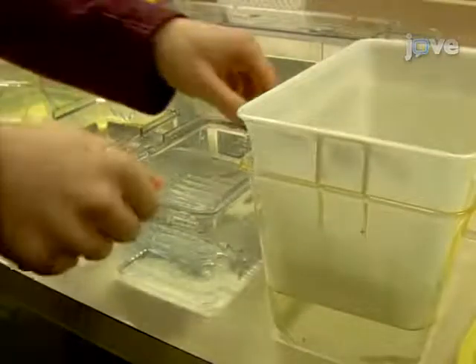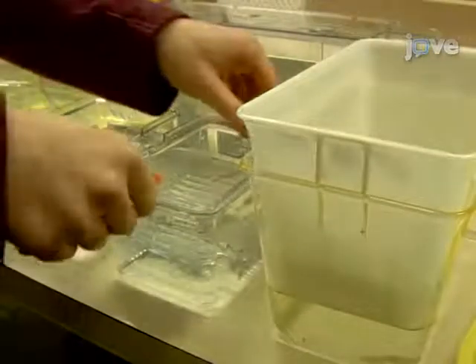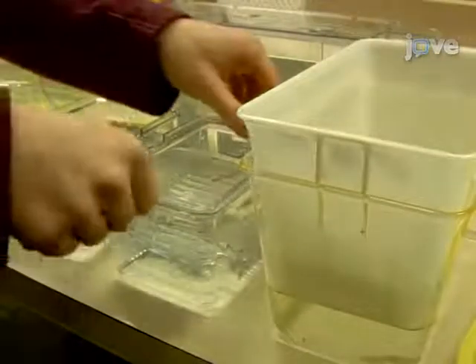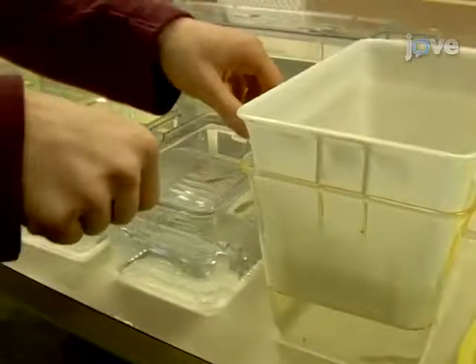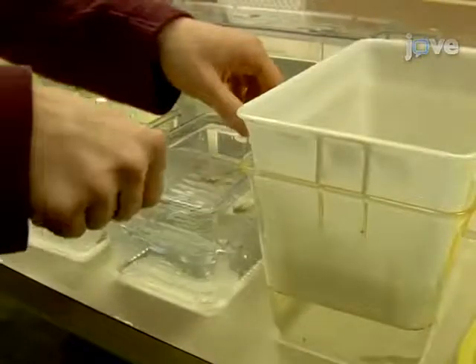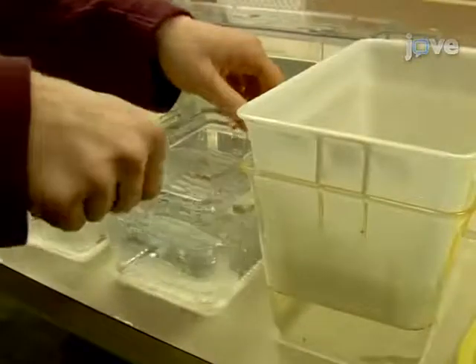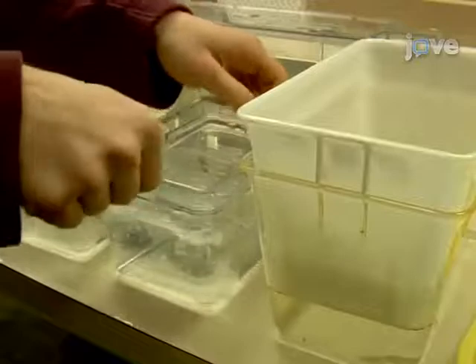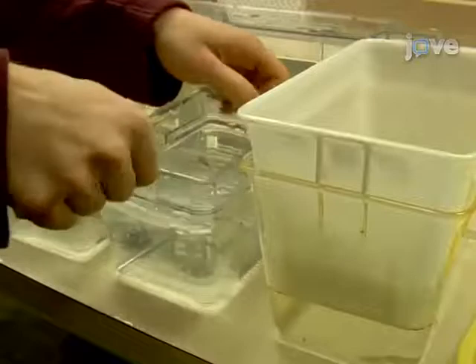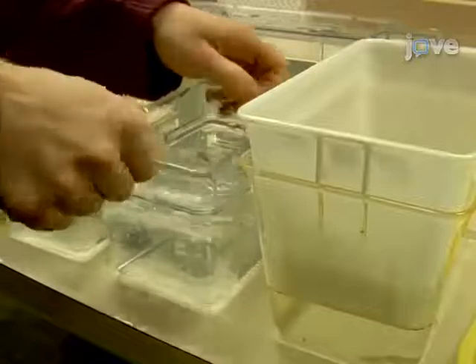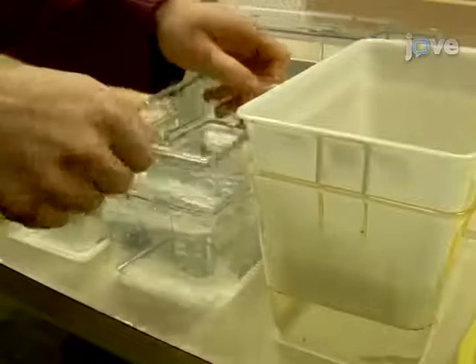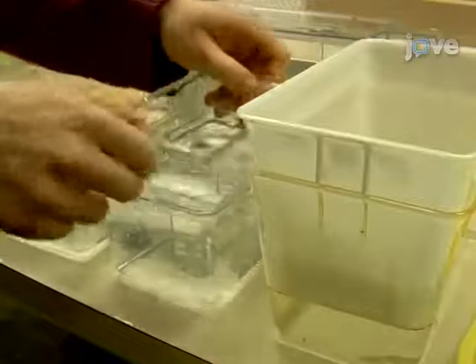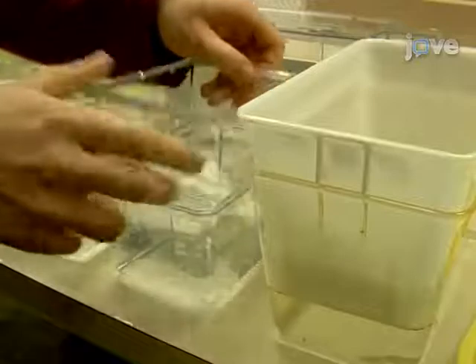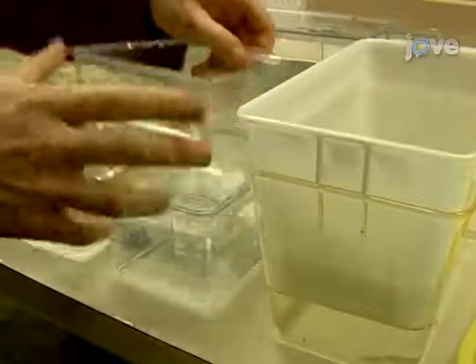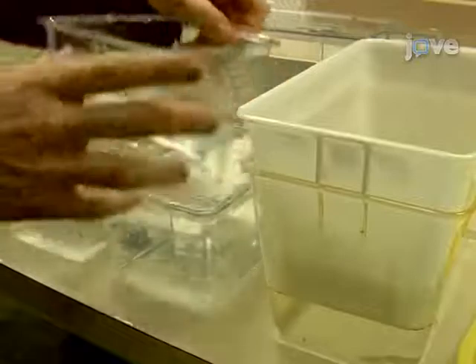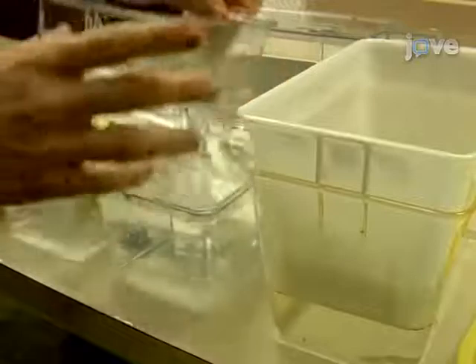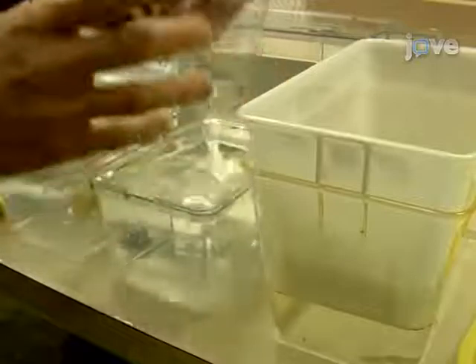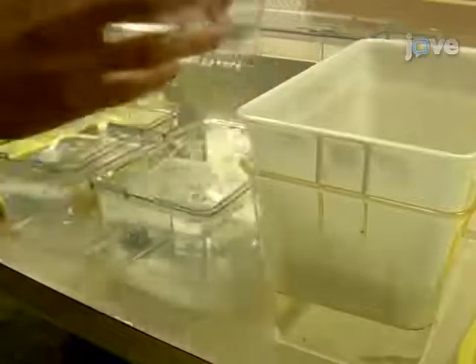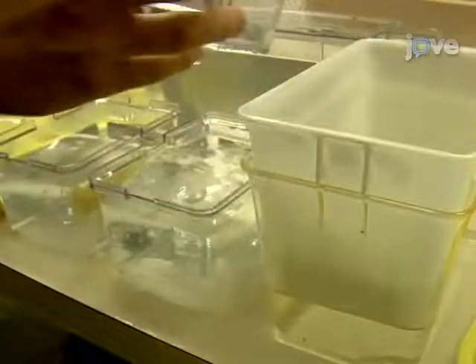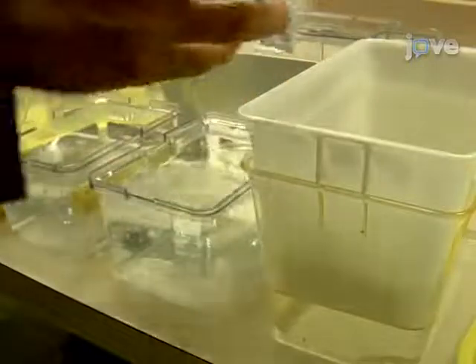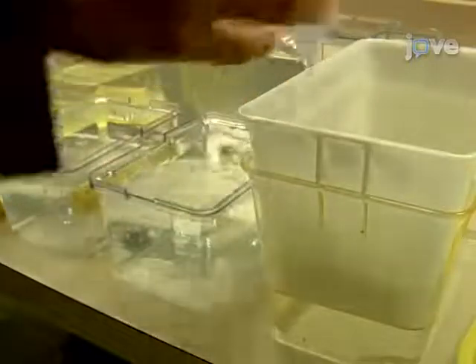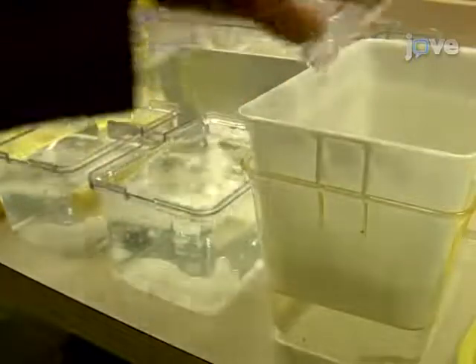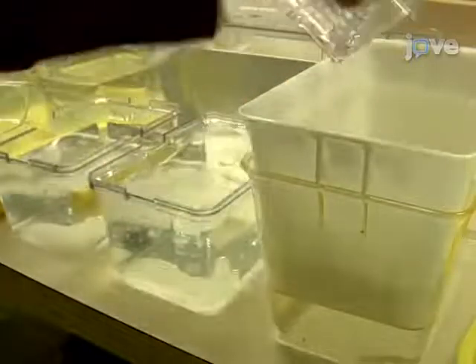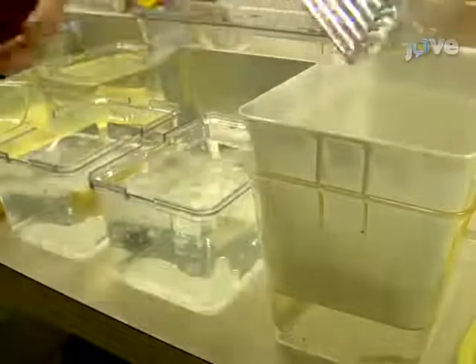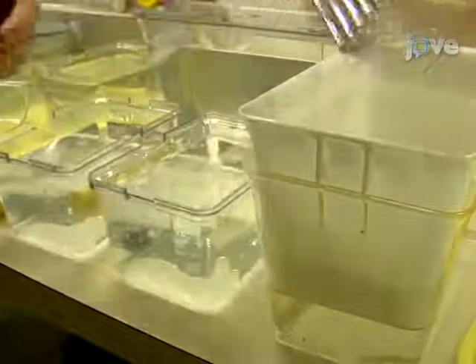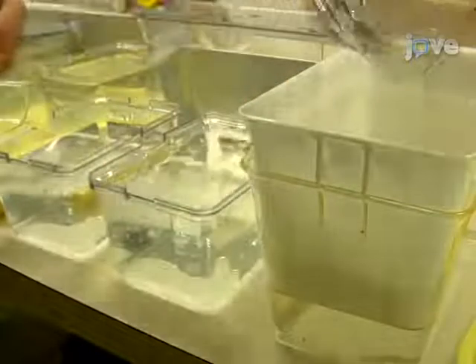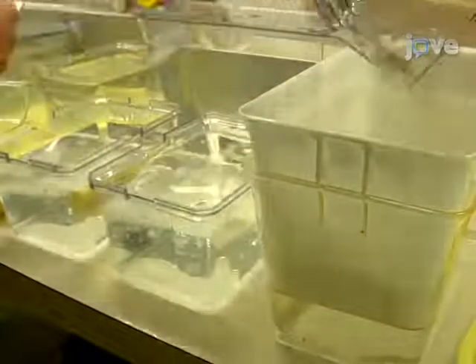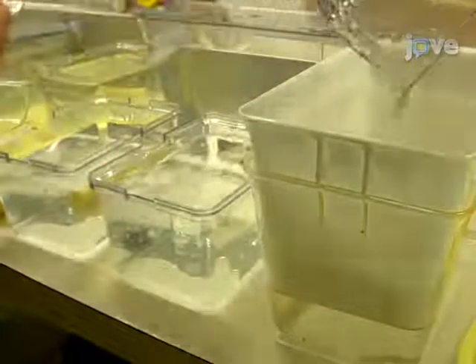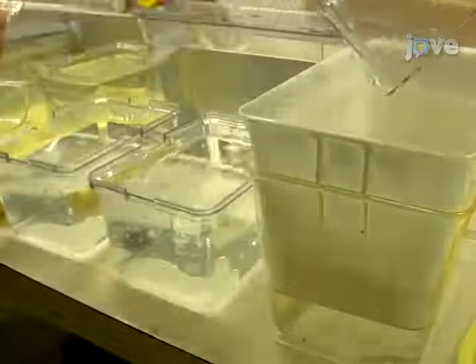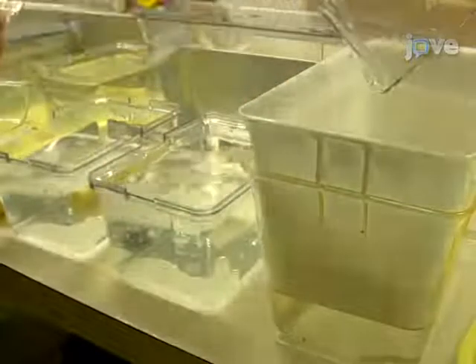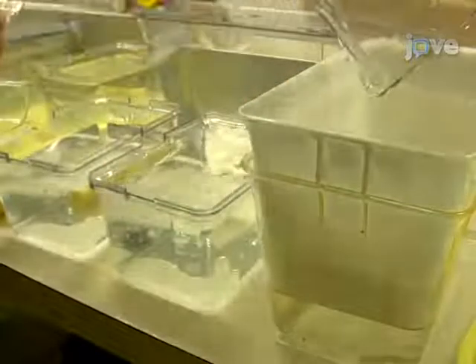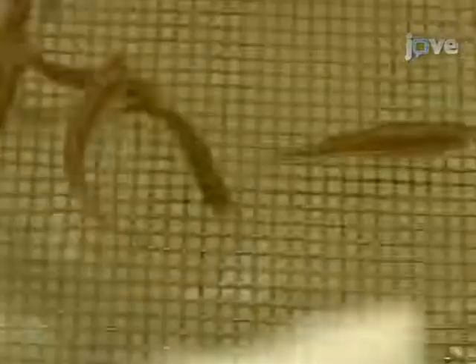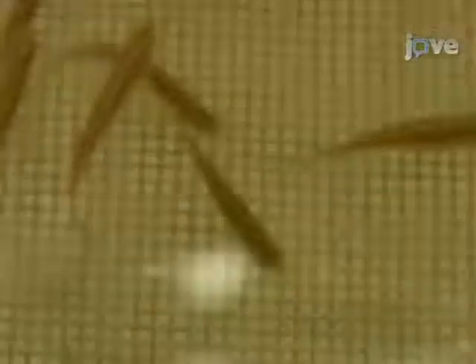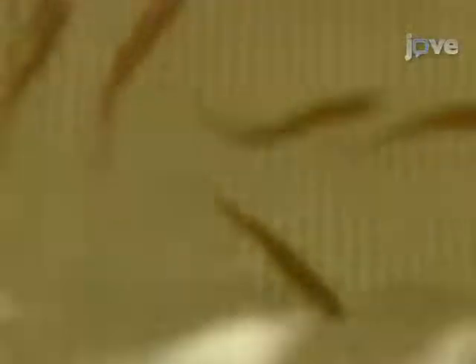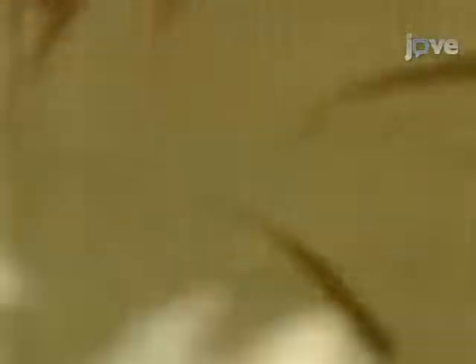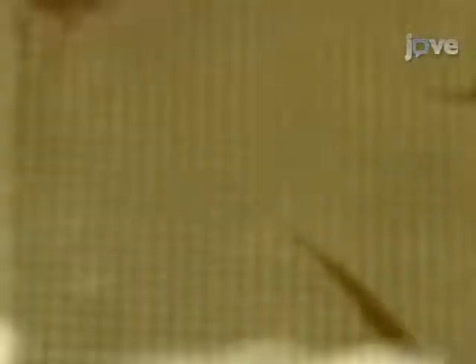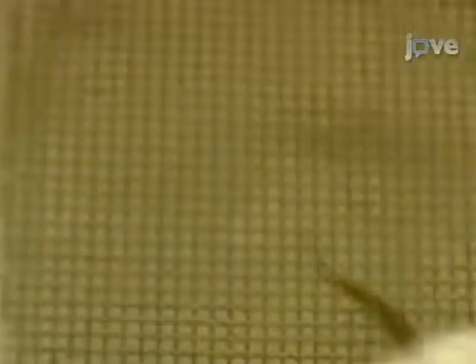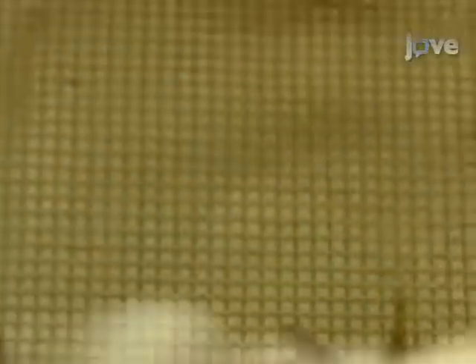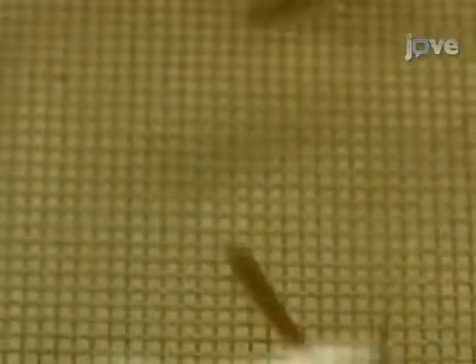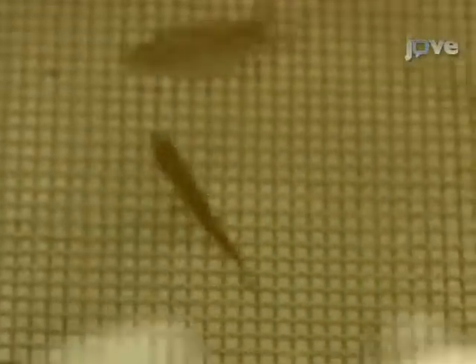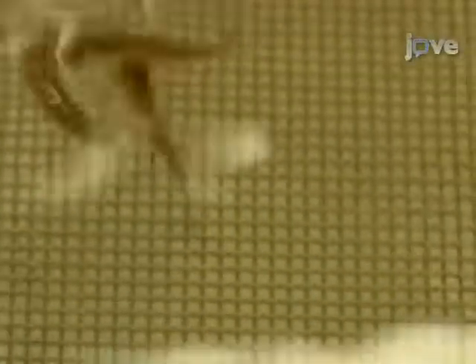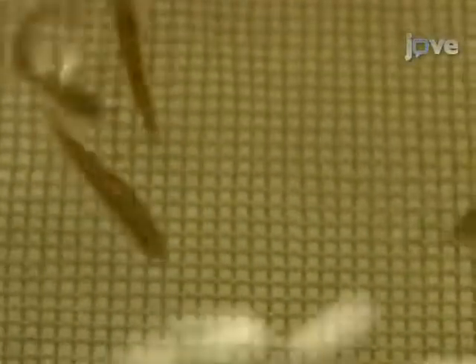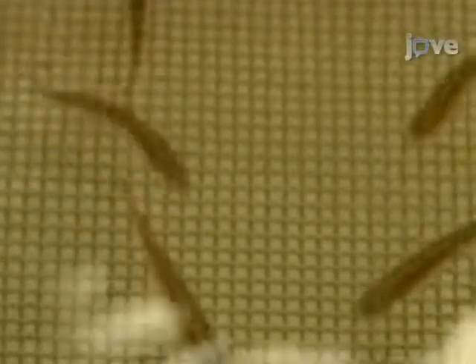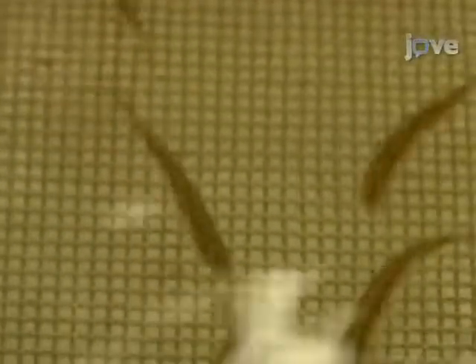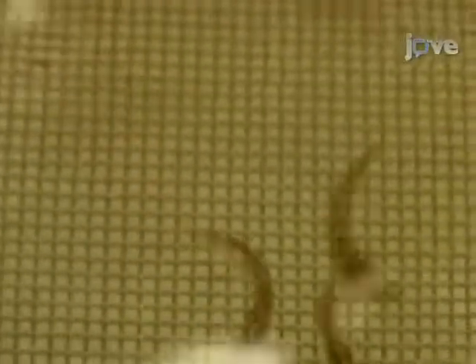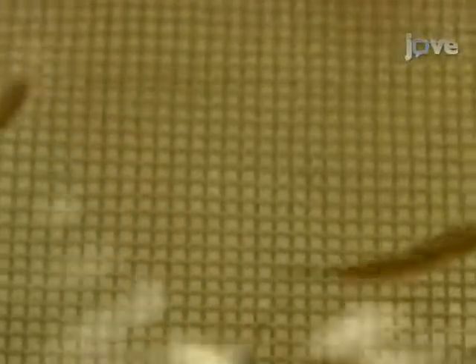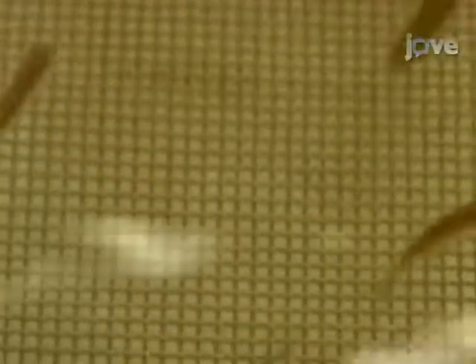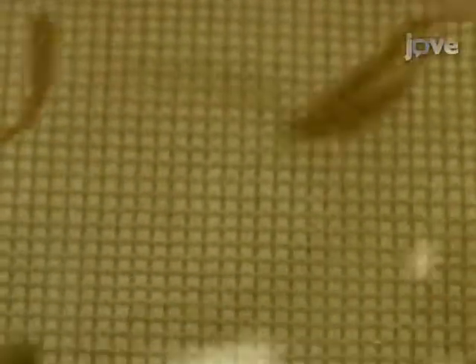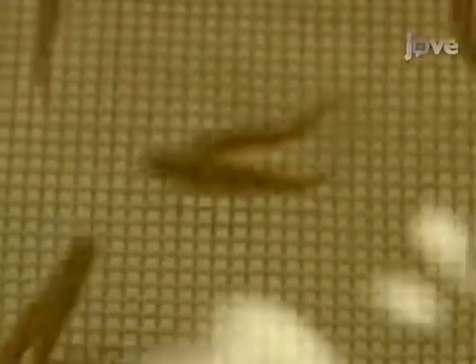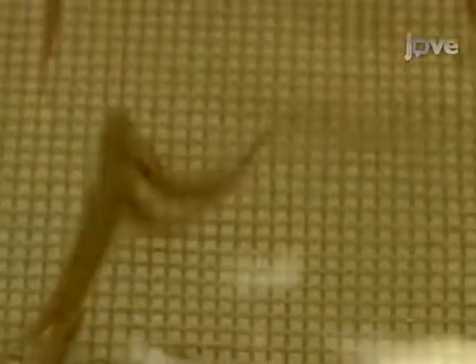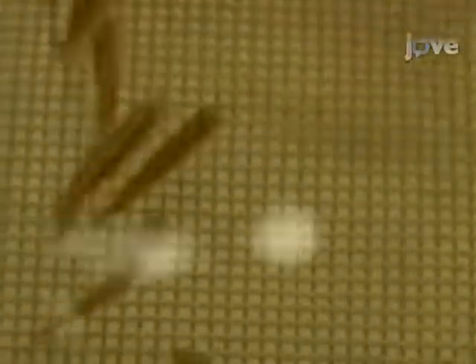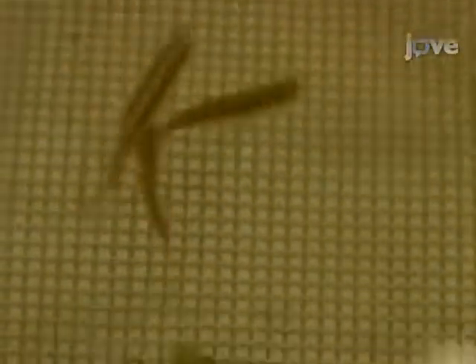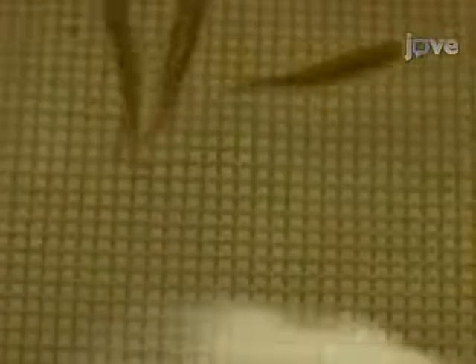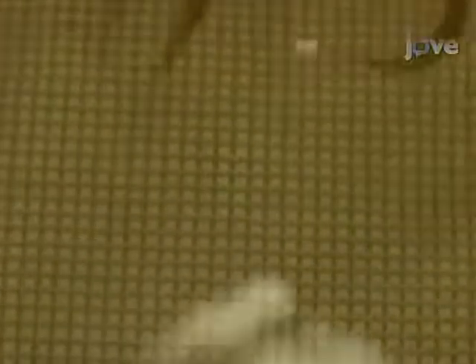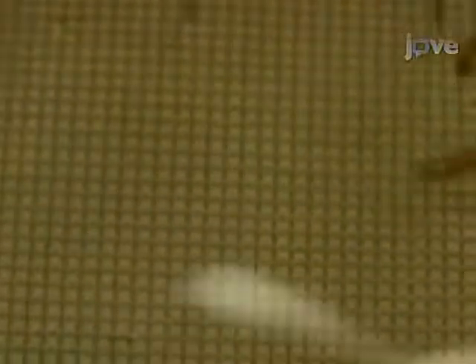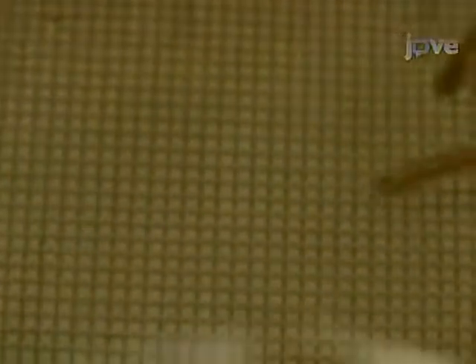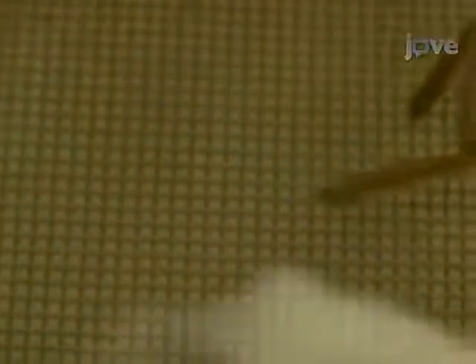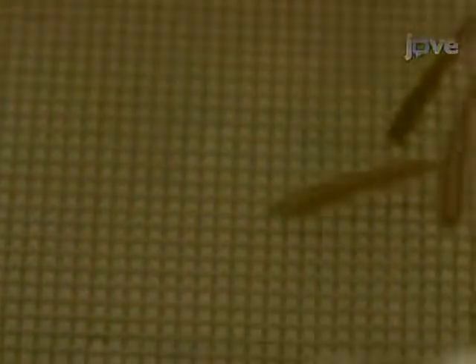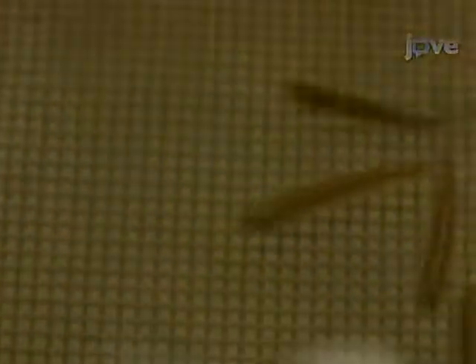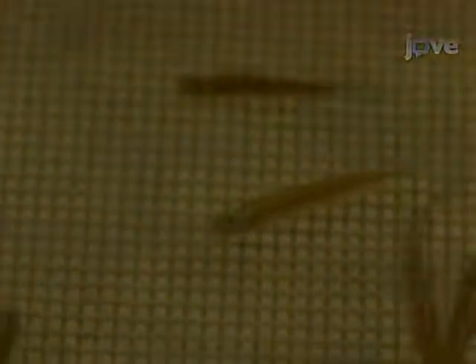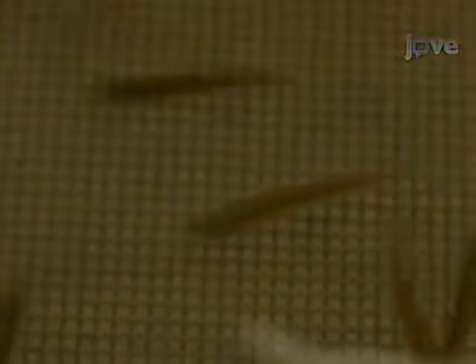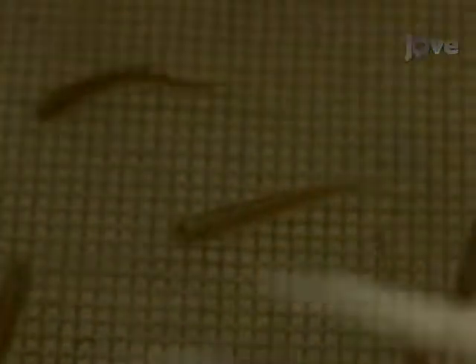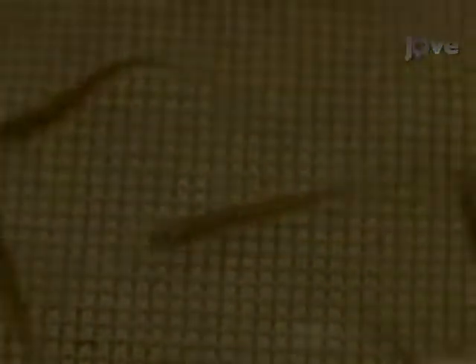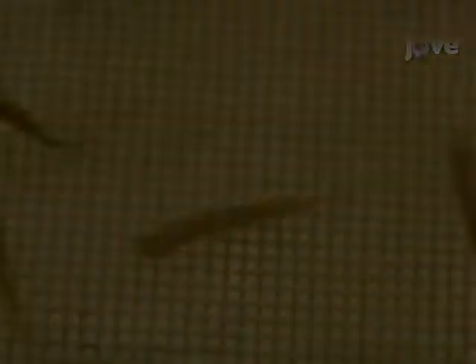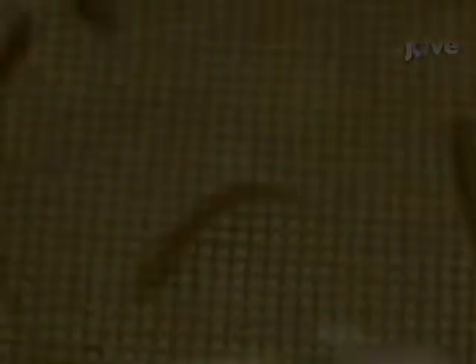Adjust the timing of egg collection to allow for the maximum number of eggs to be produced without letting them pass the single cell stage.